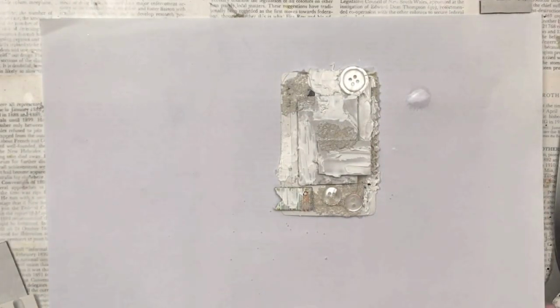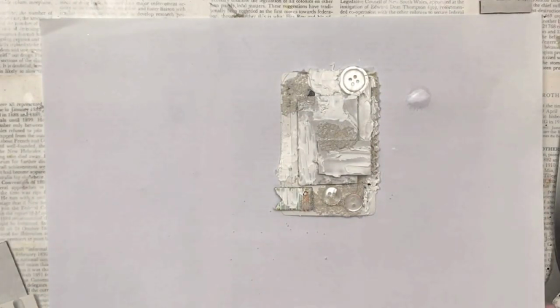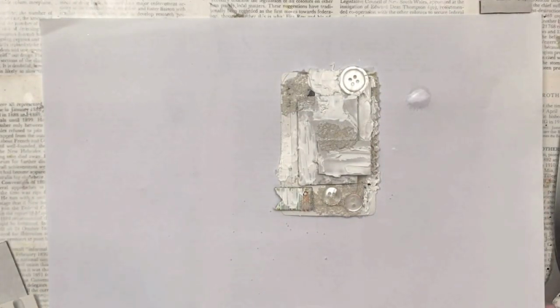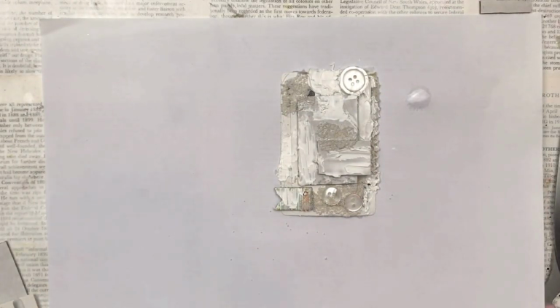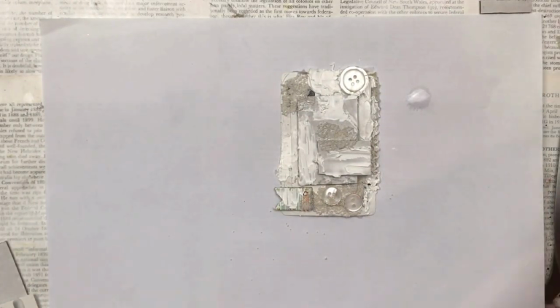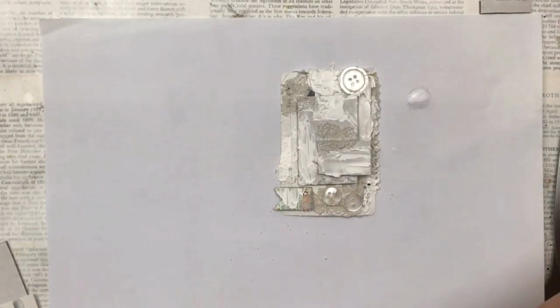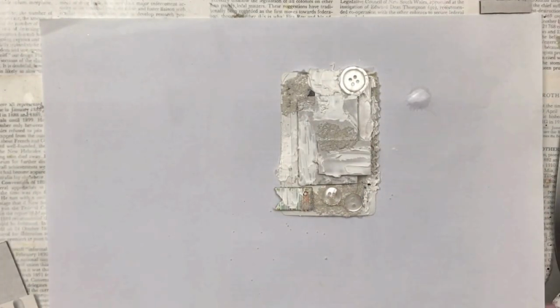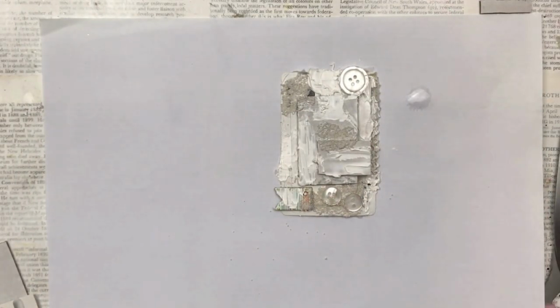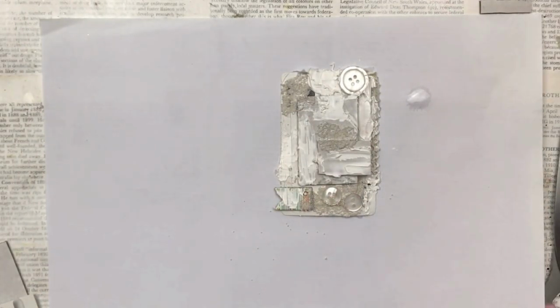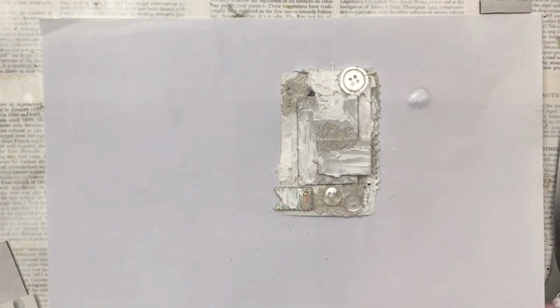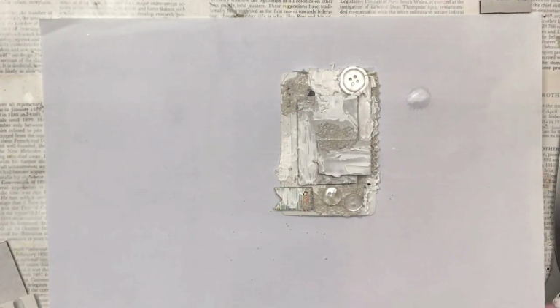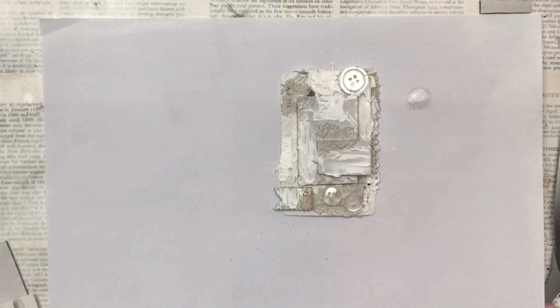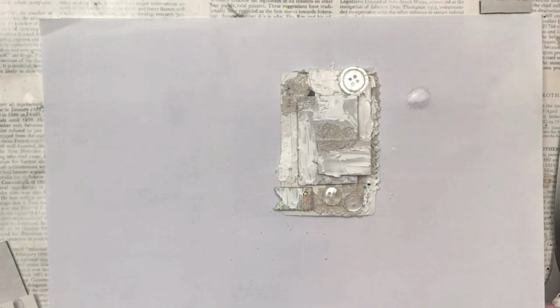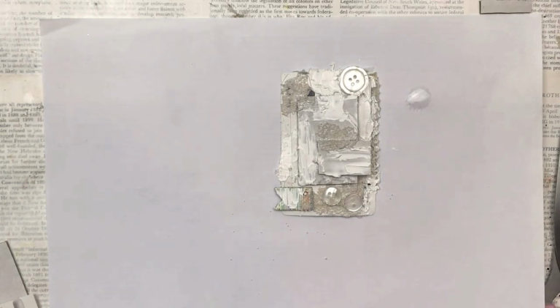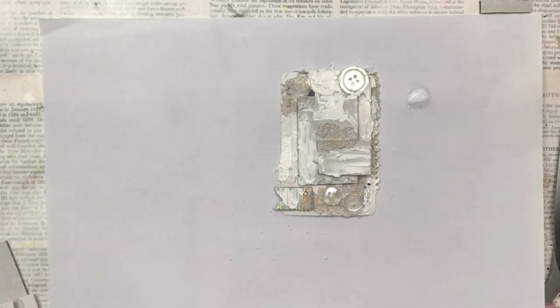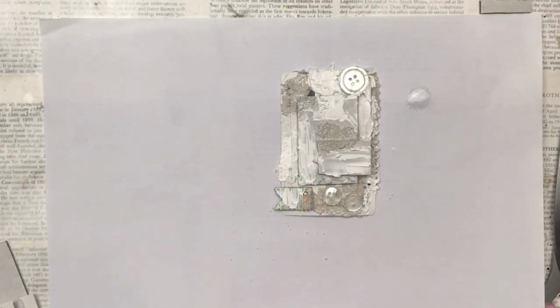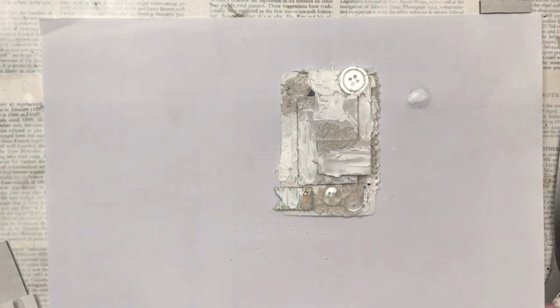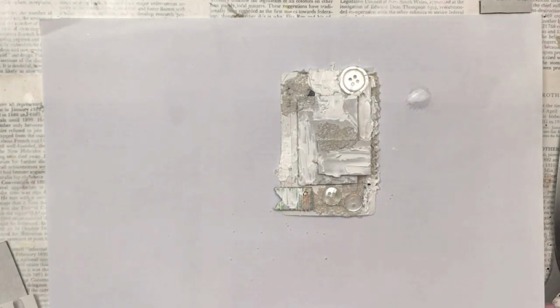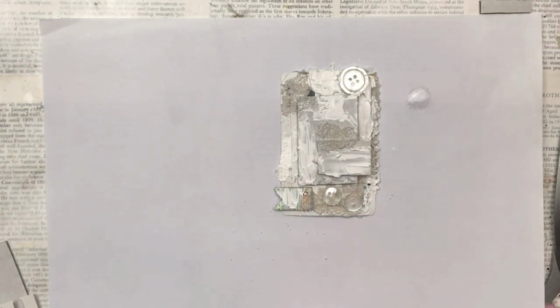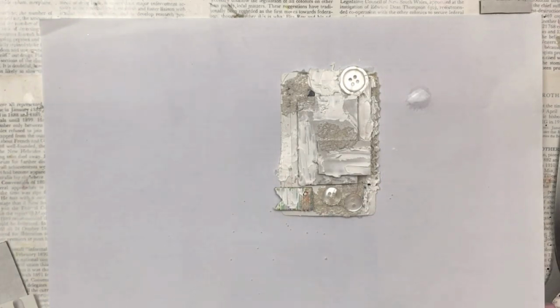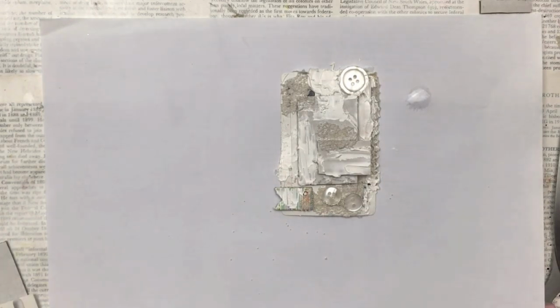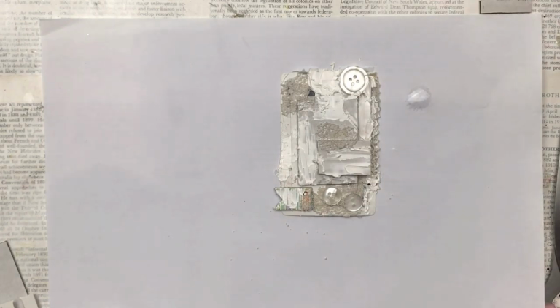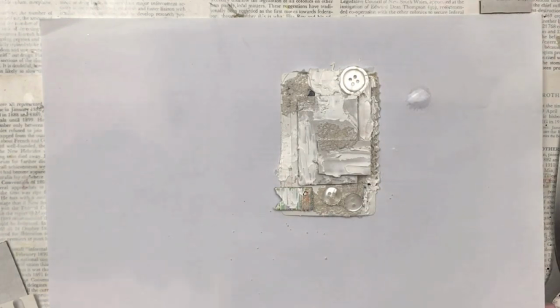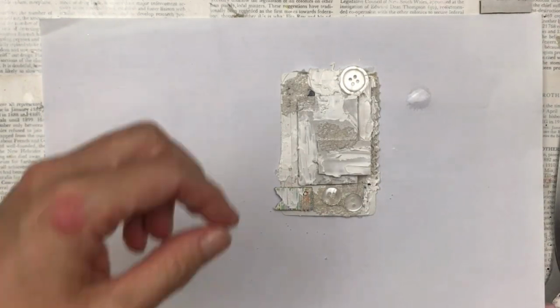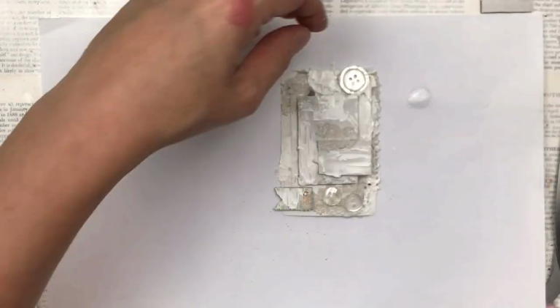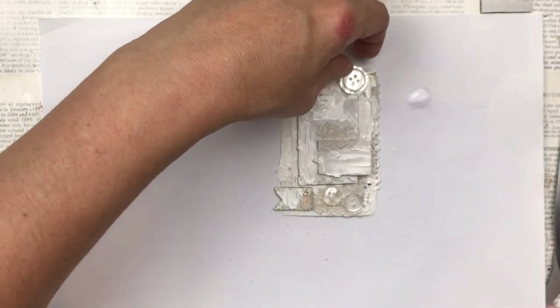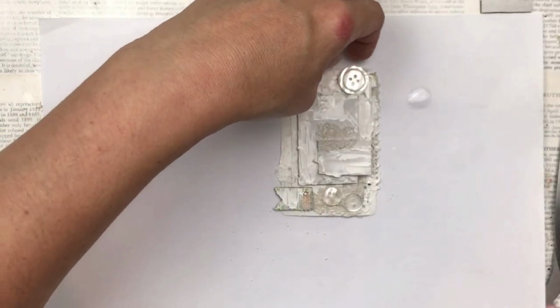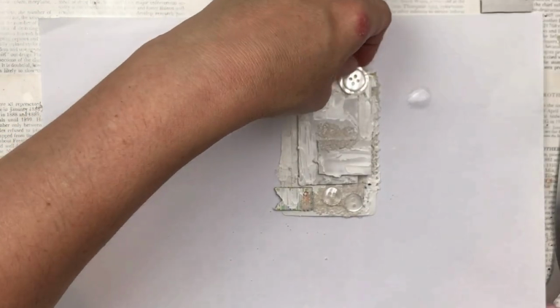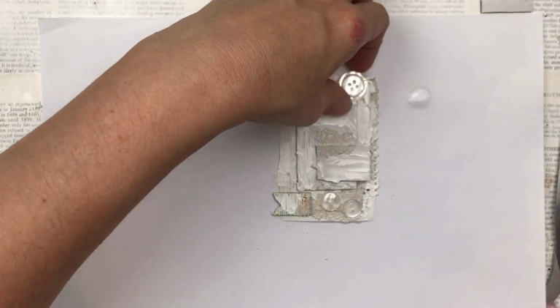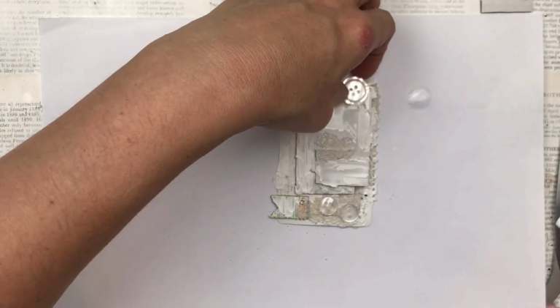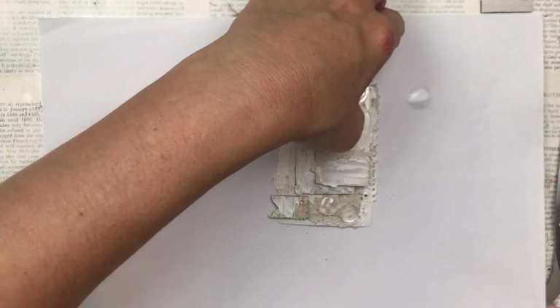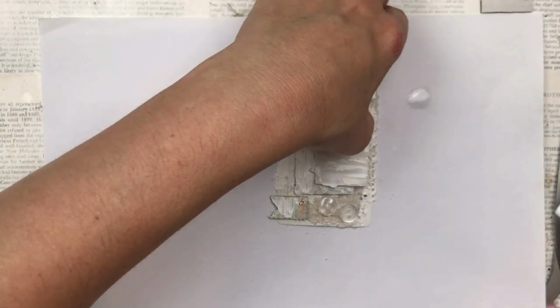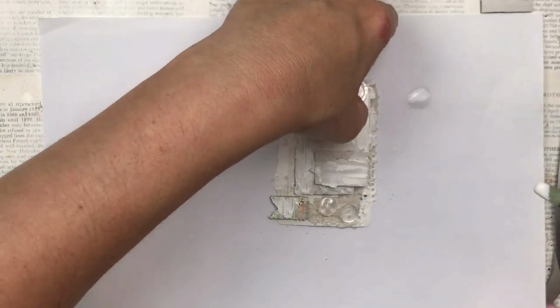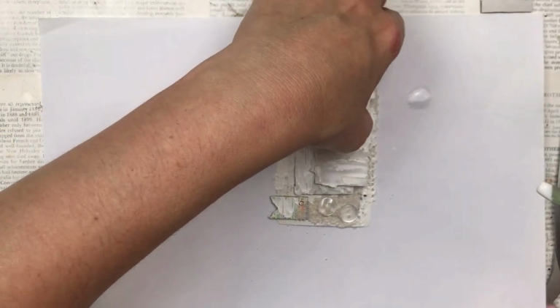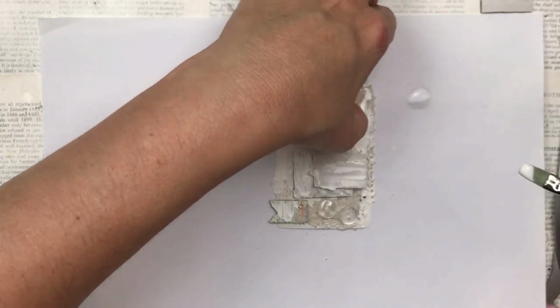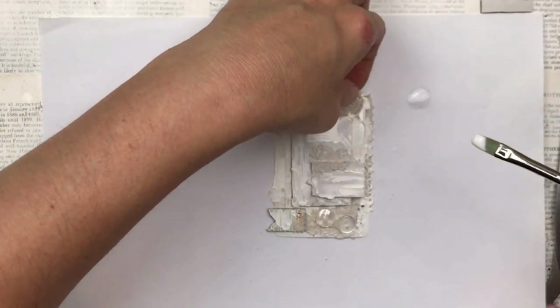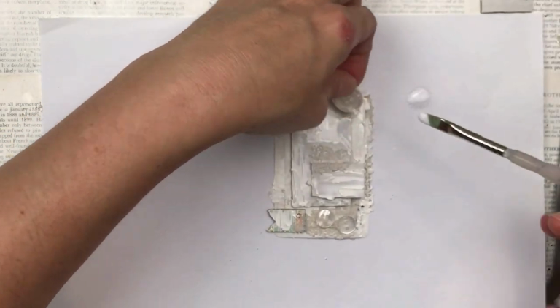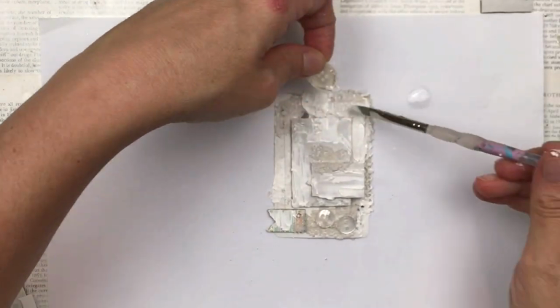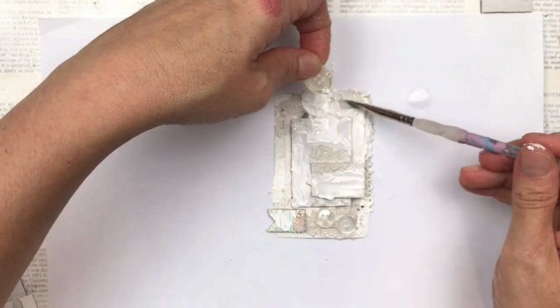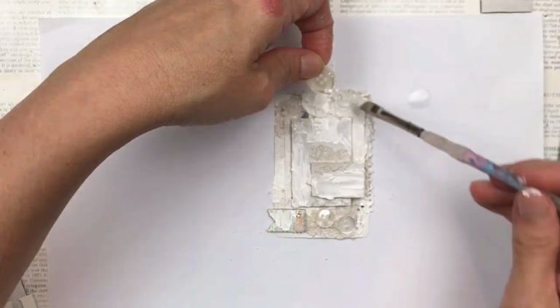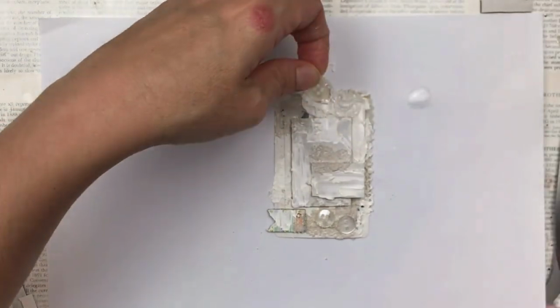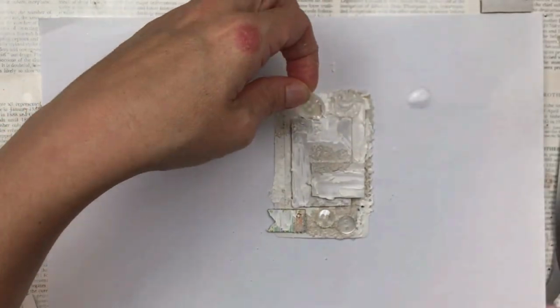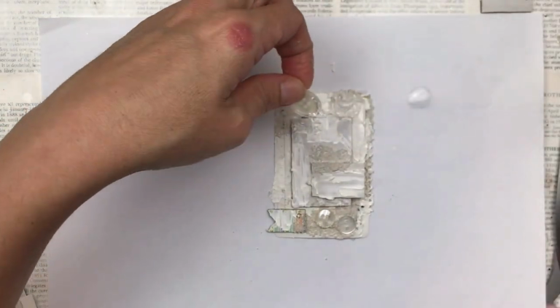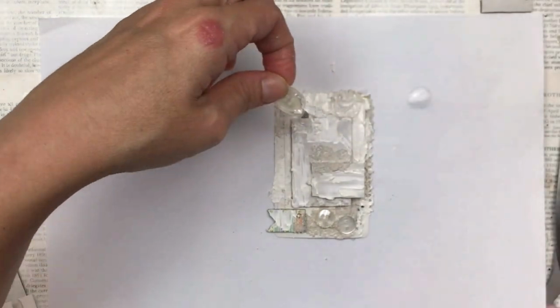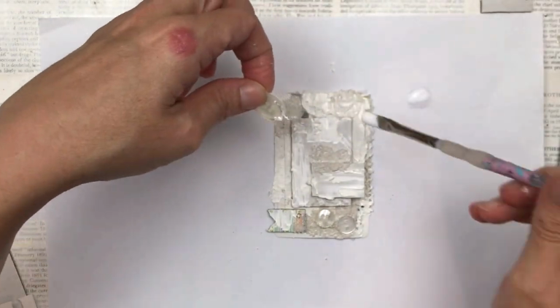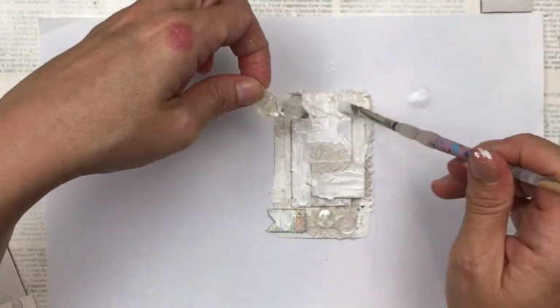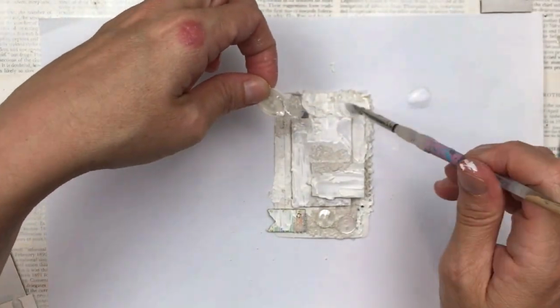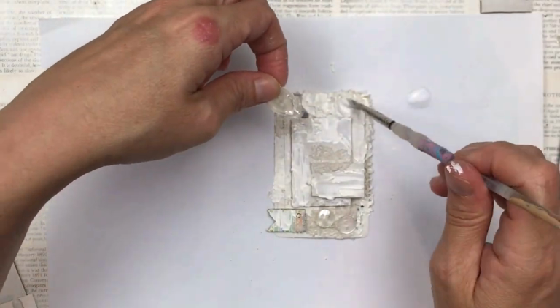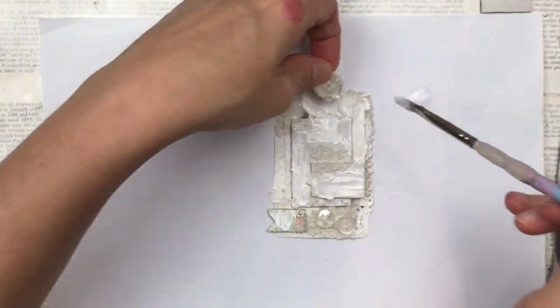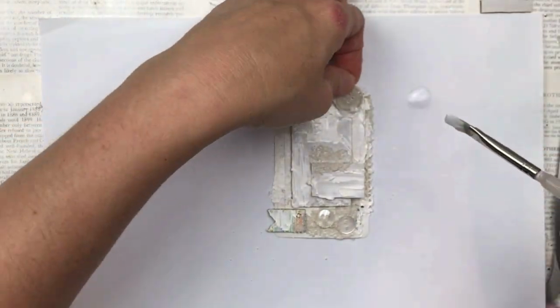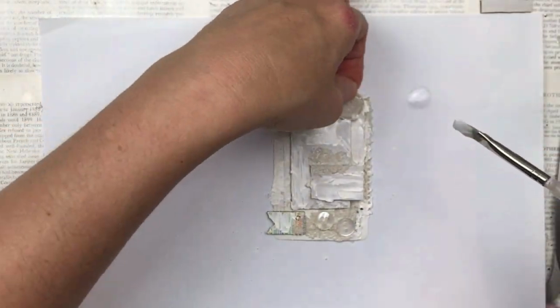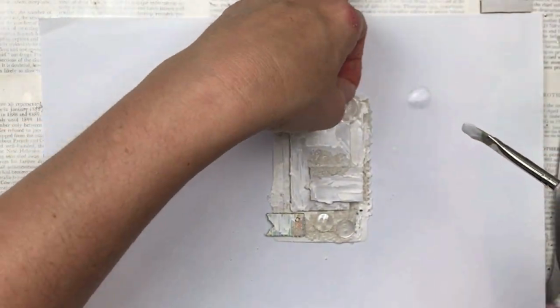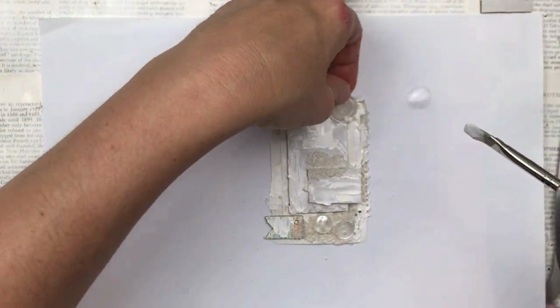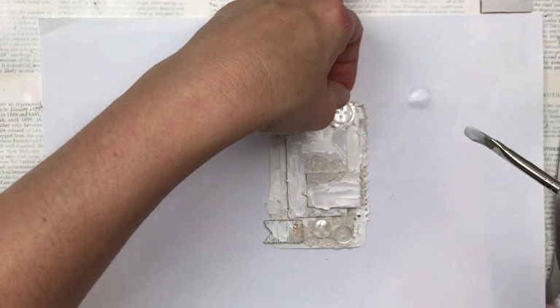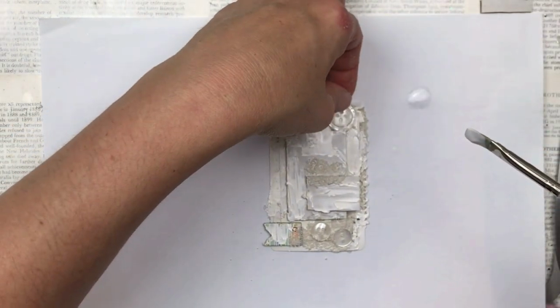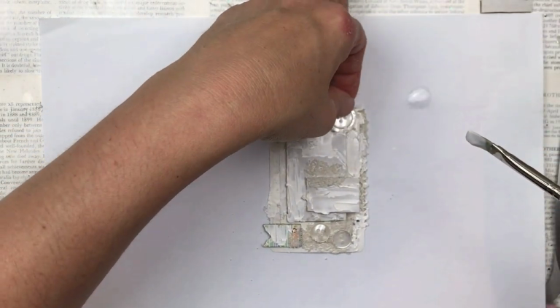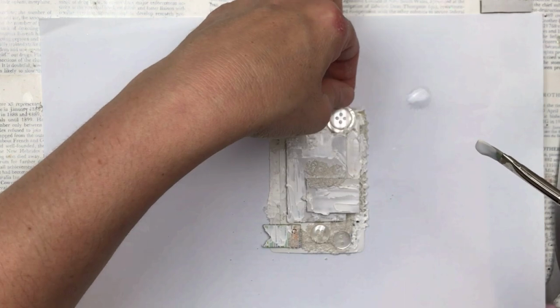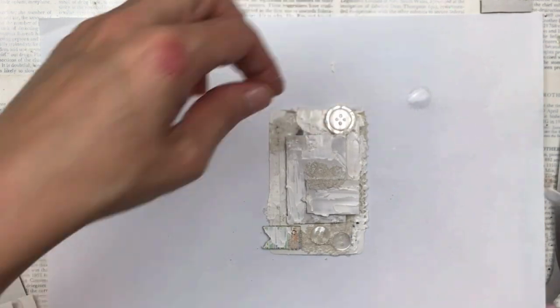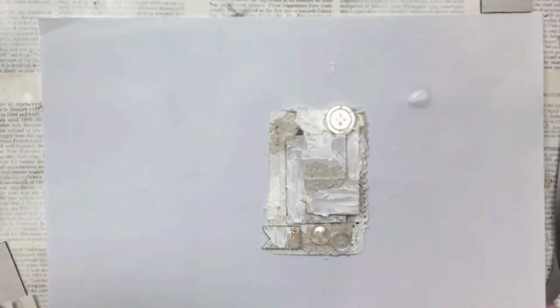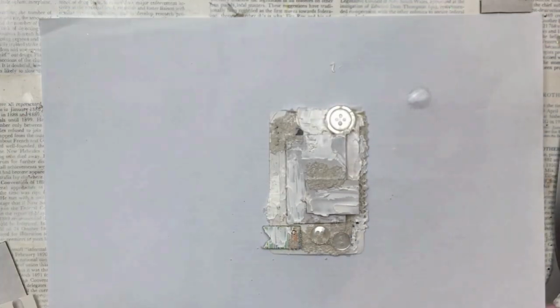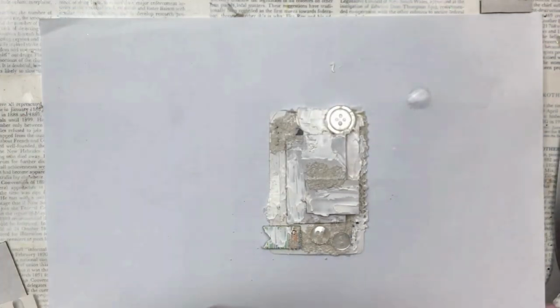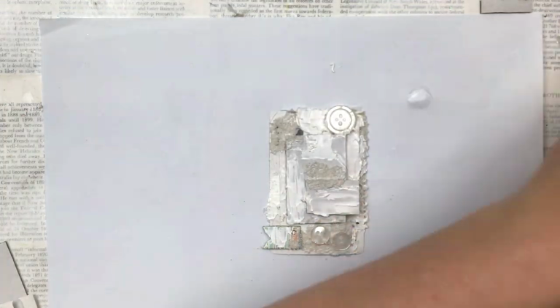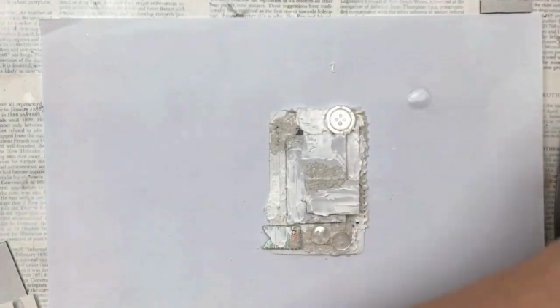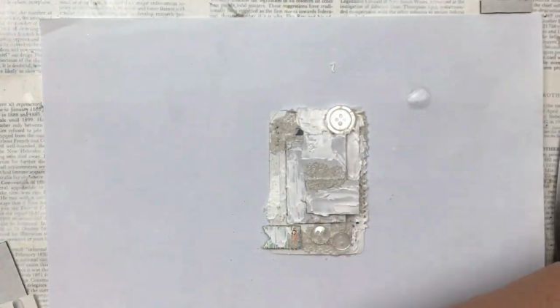My button is not quite secure, so I'm going to add some more mod podge just to secure it down better.